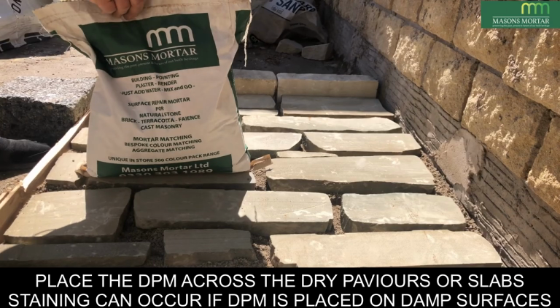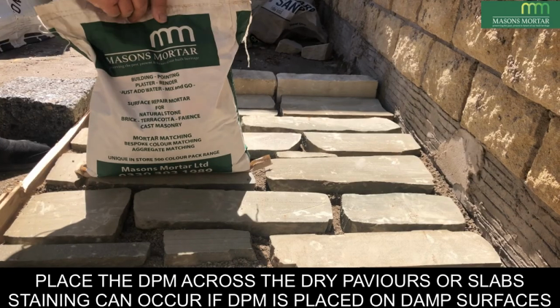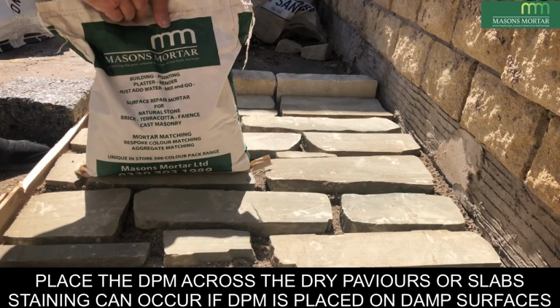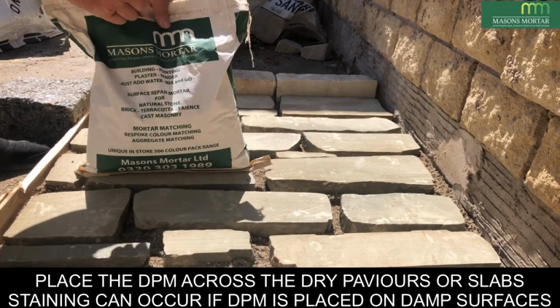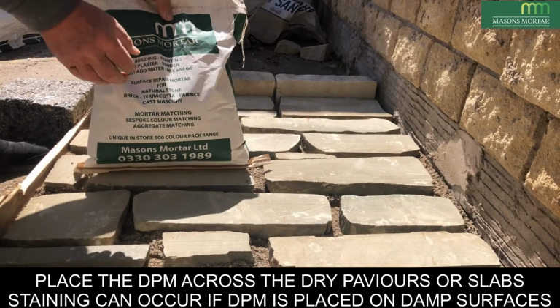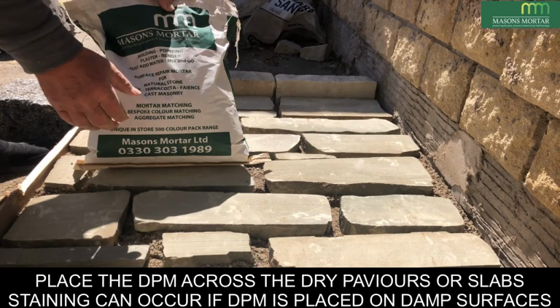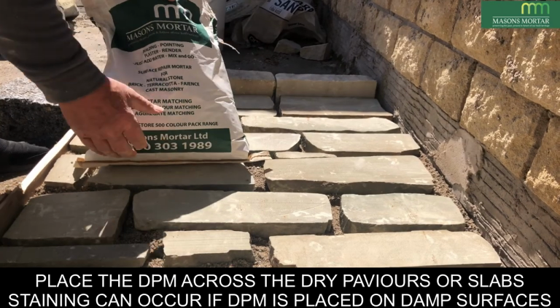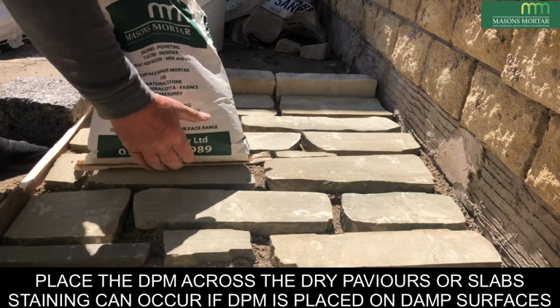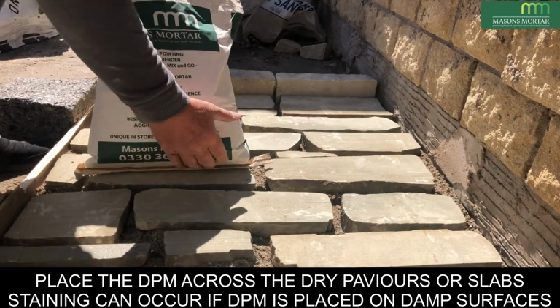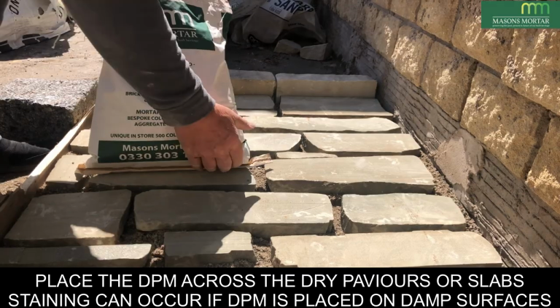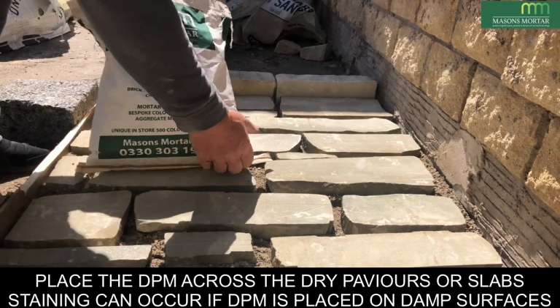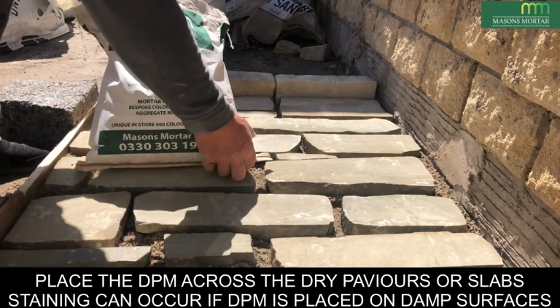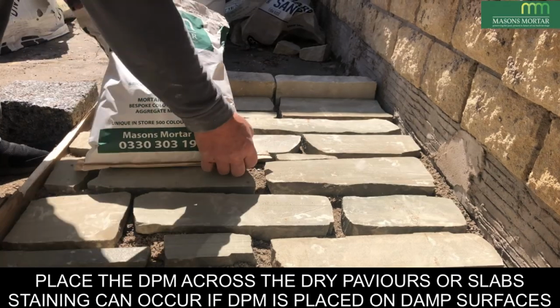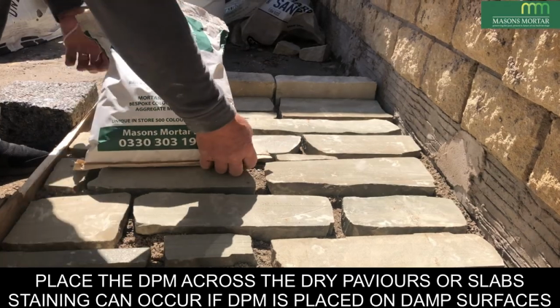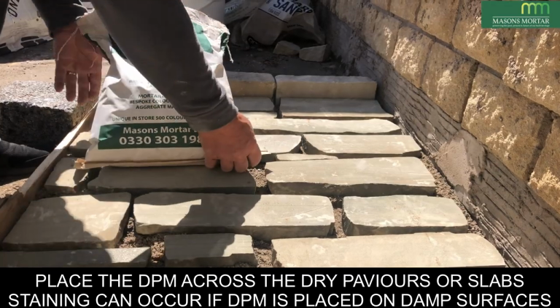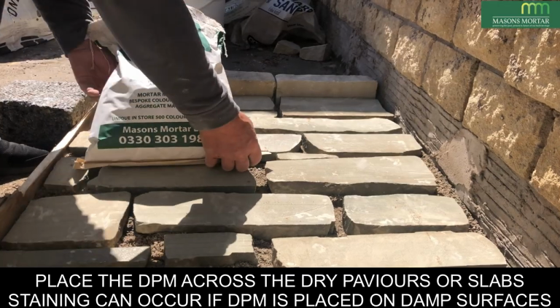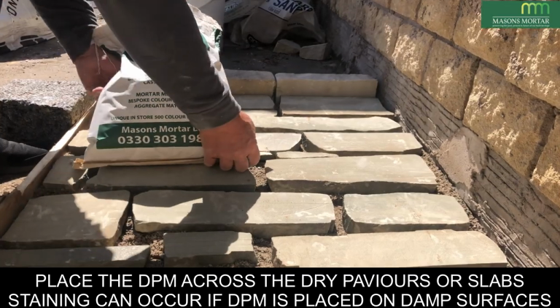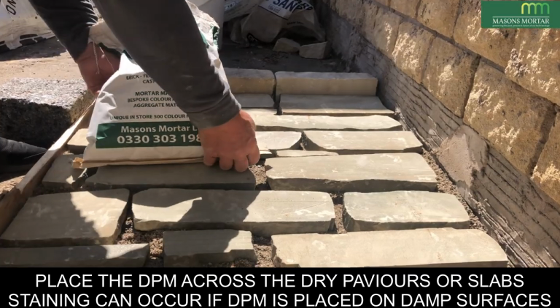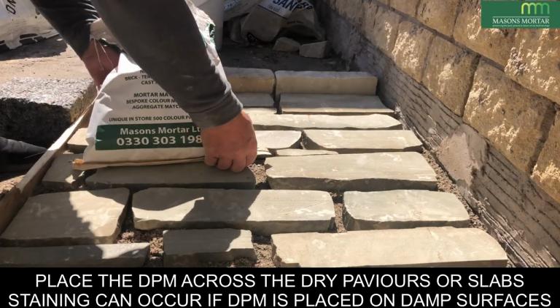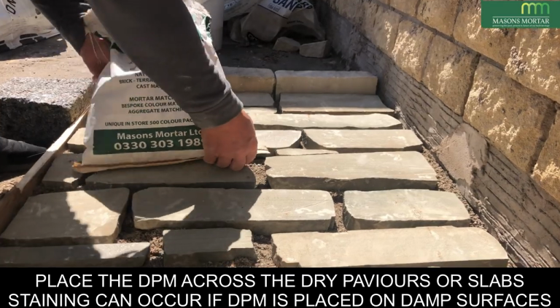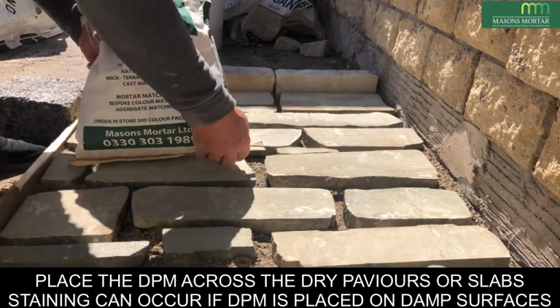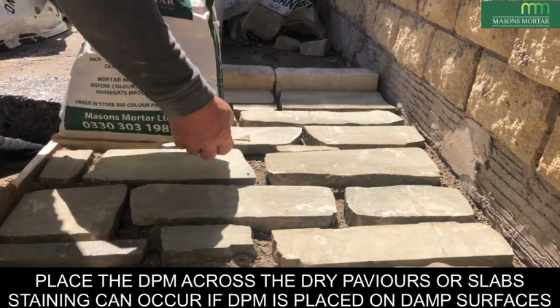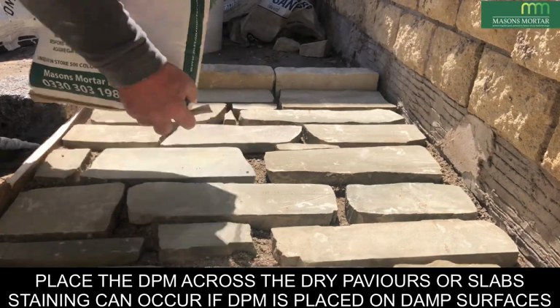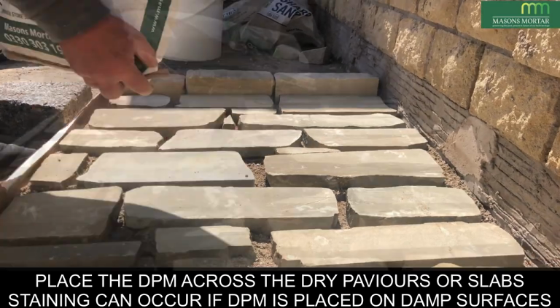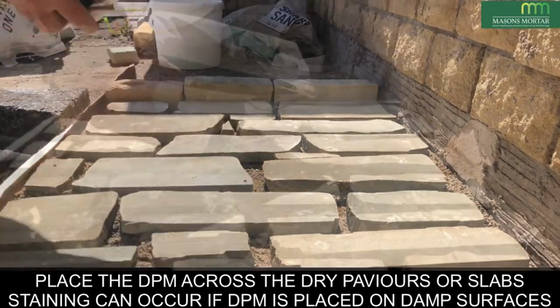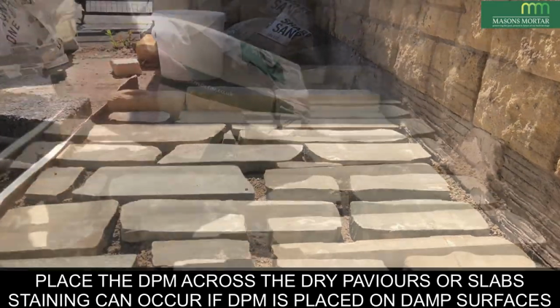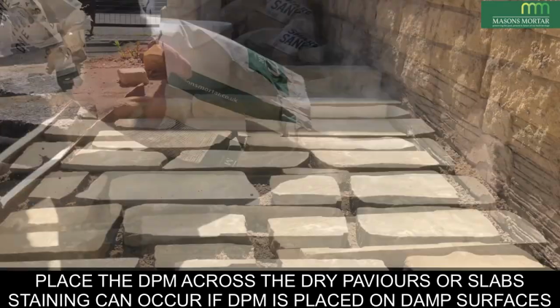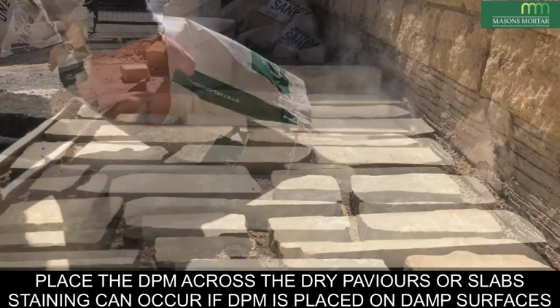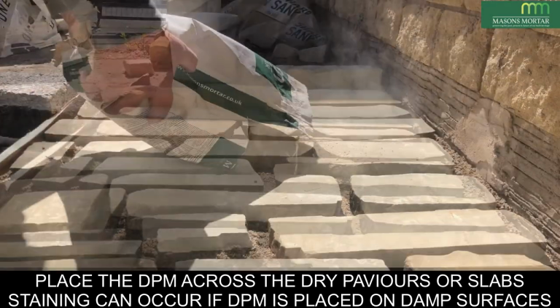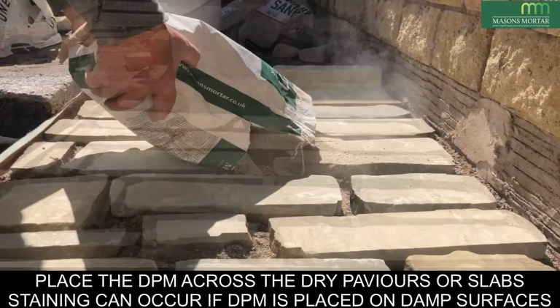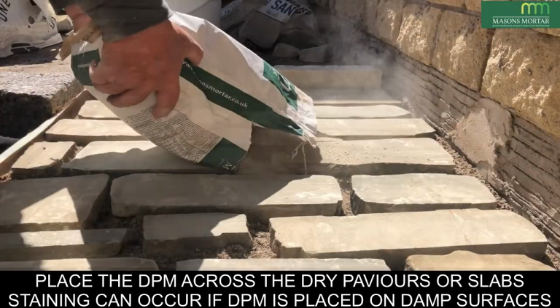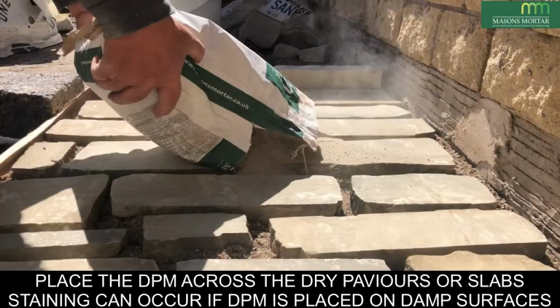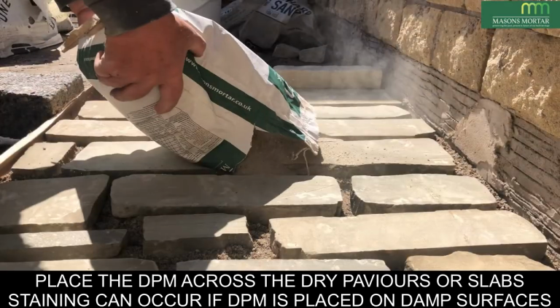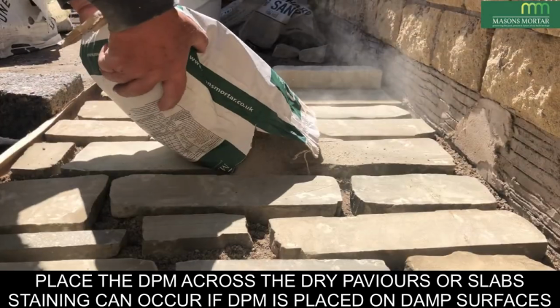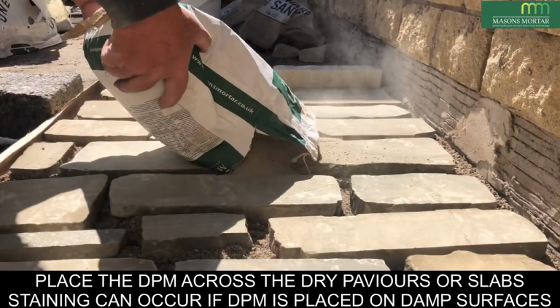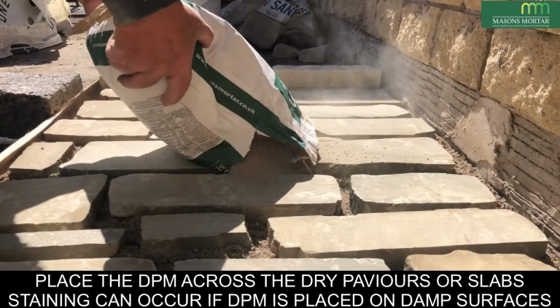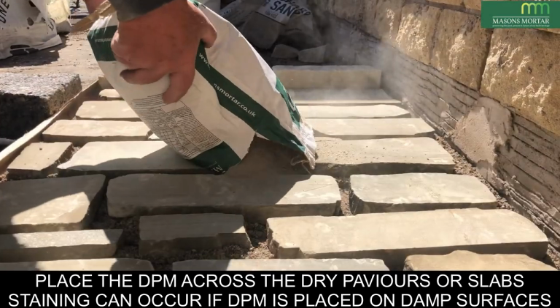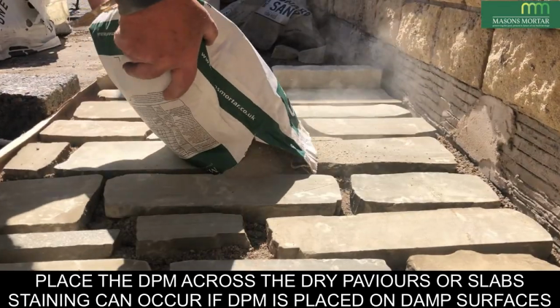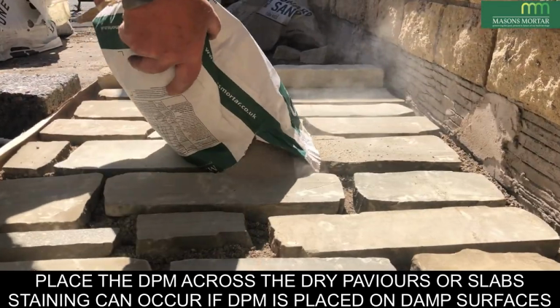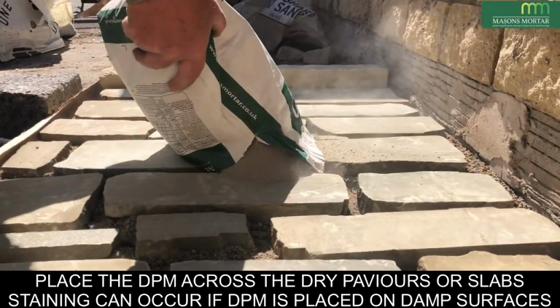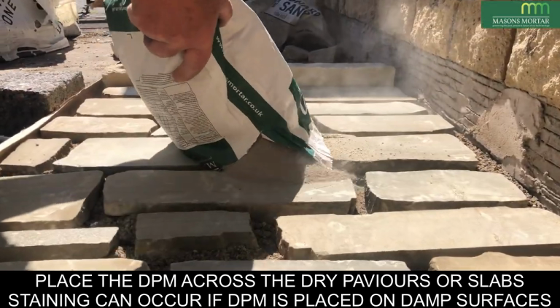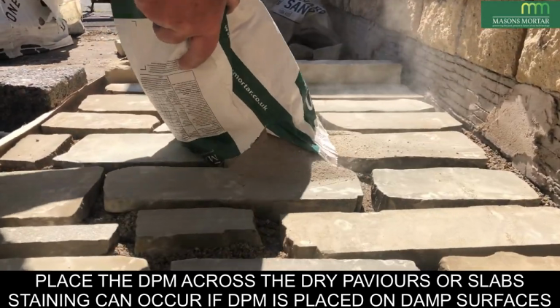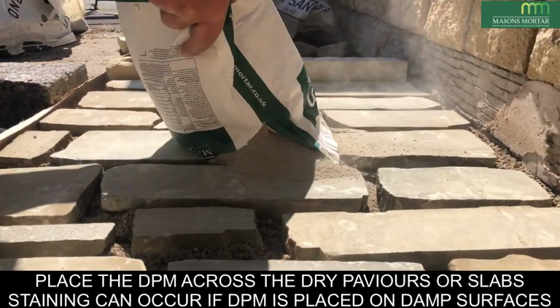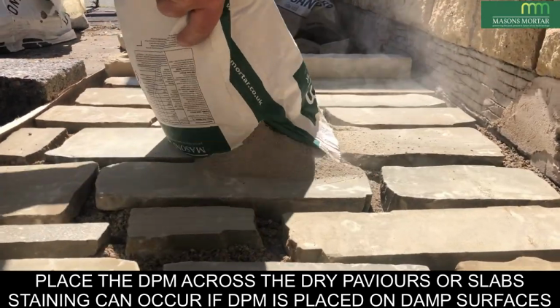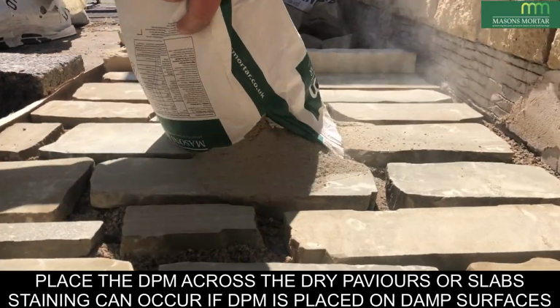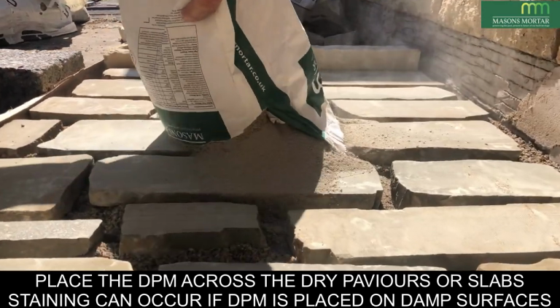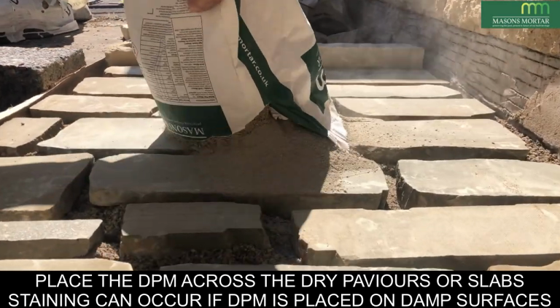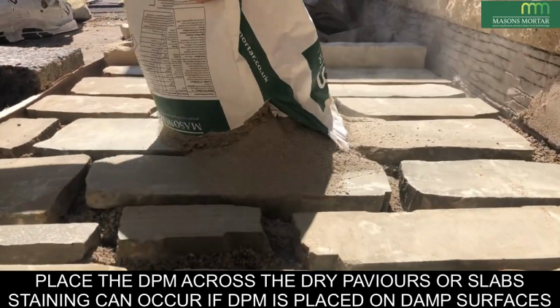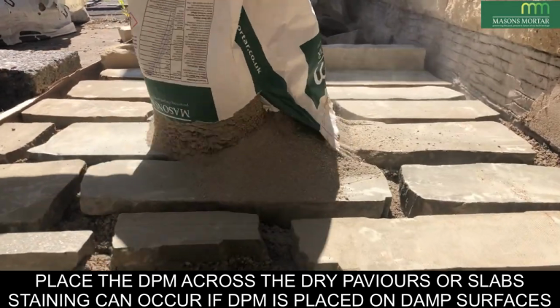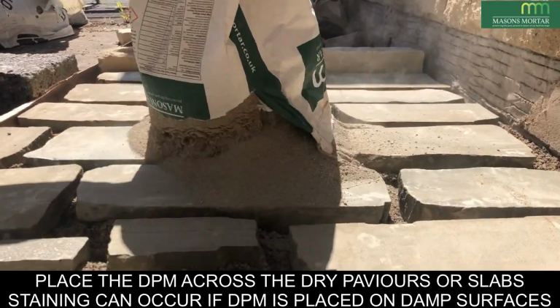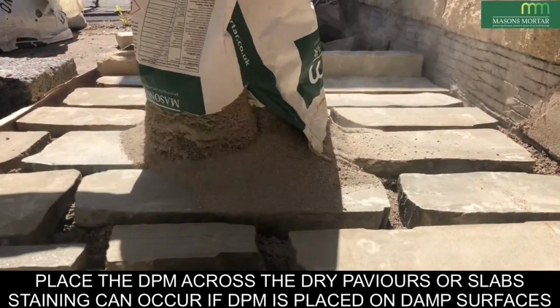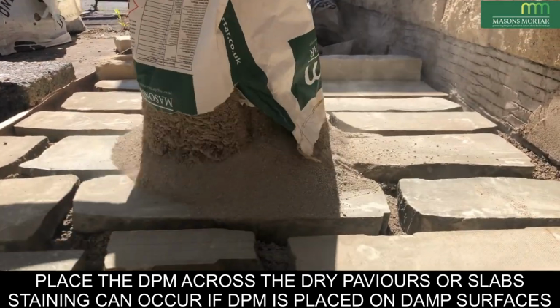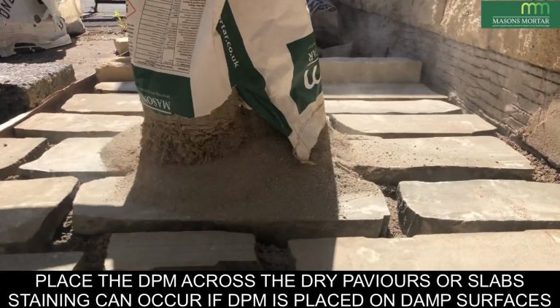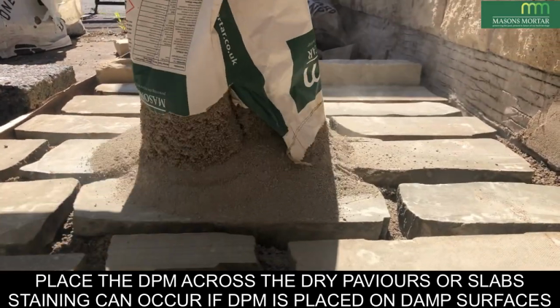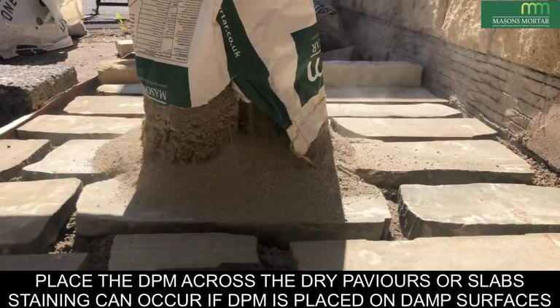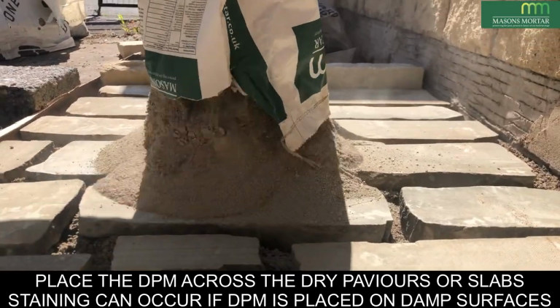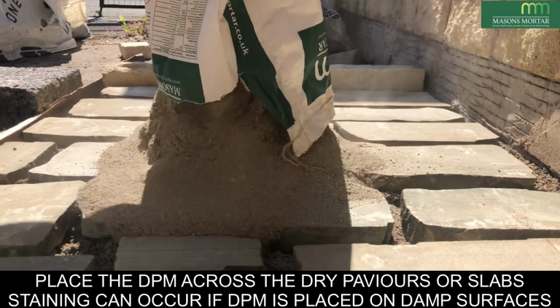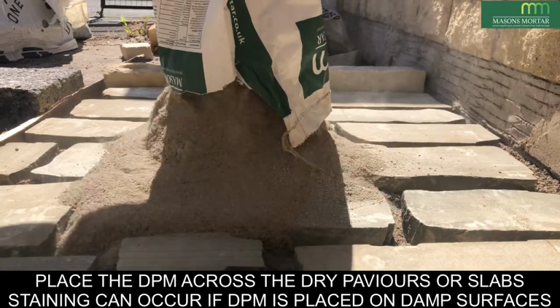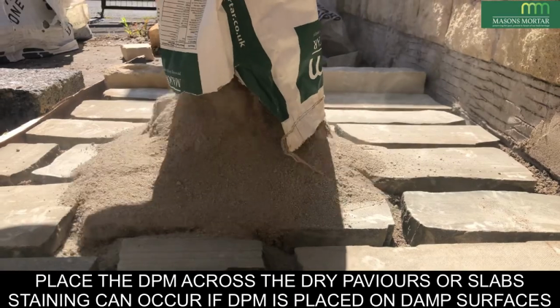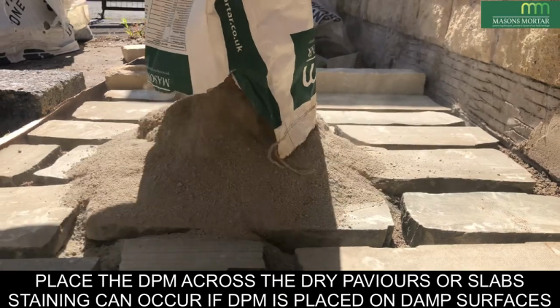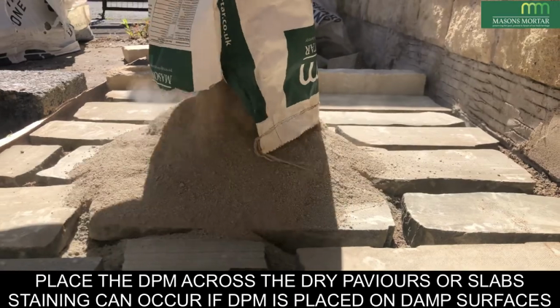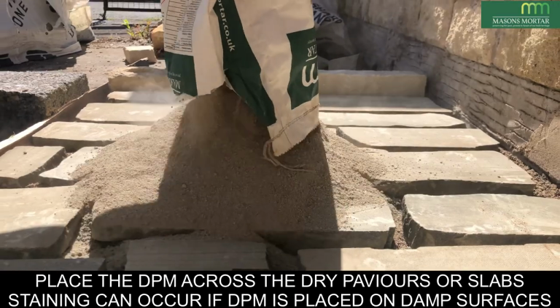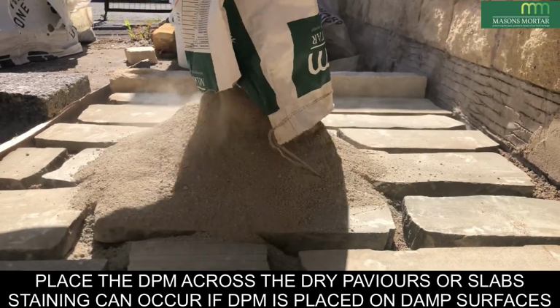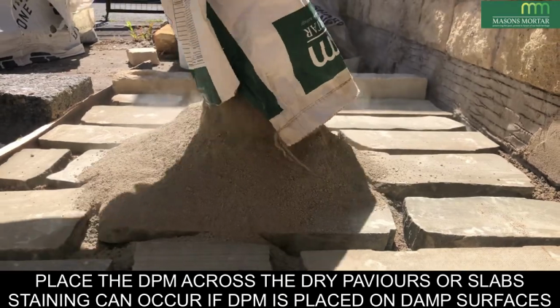Place the DPM across the dry pavers or slabs. Staining can occur if DPM is placed on damp surfaces.